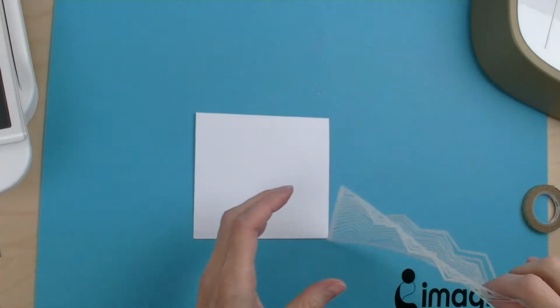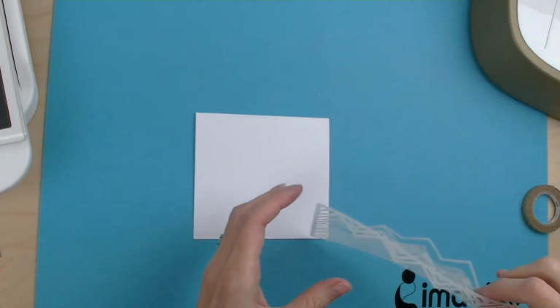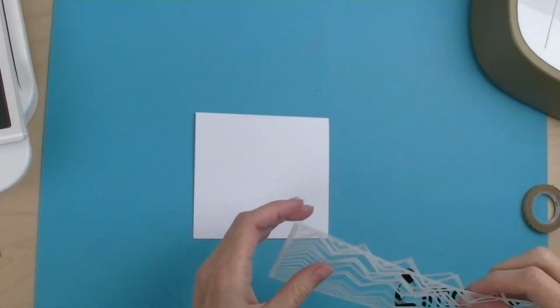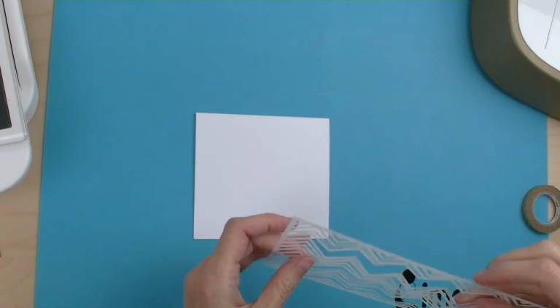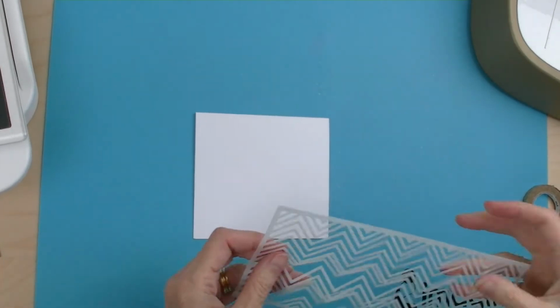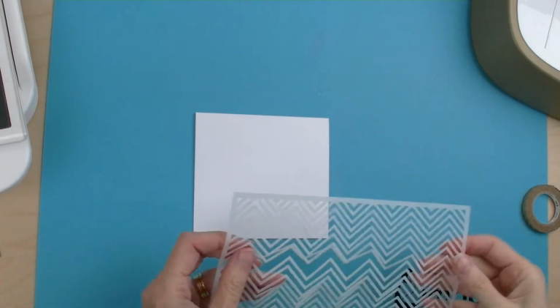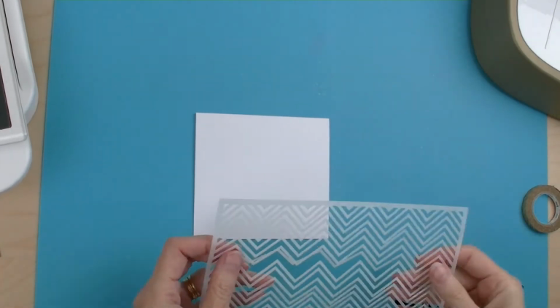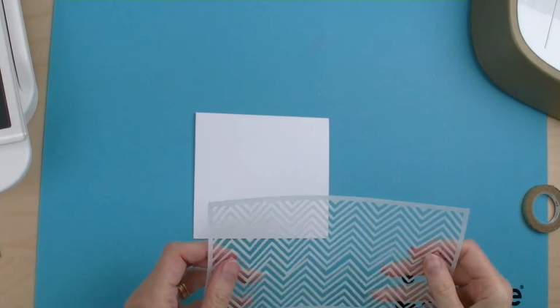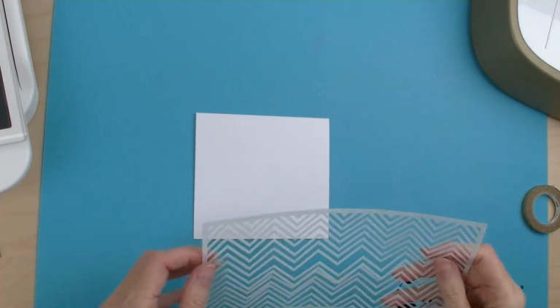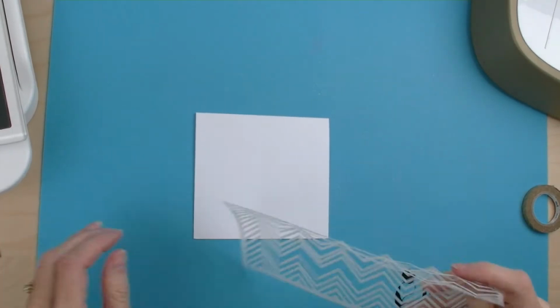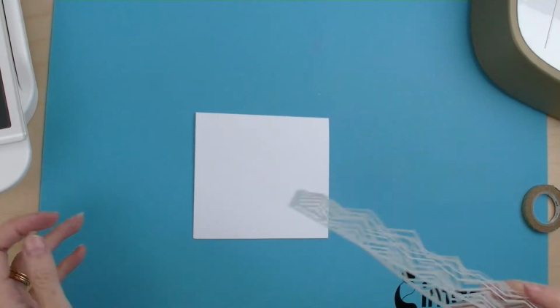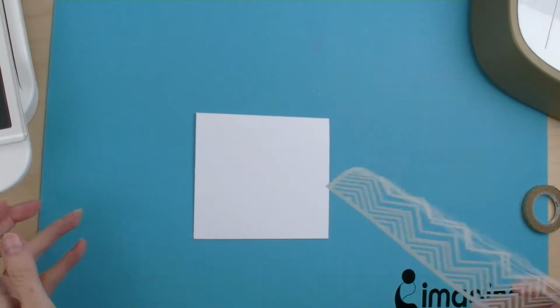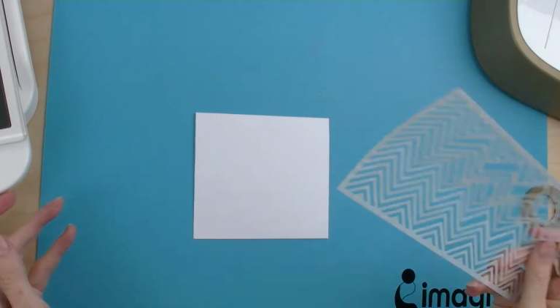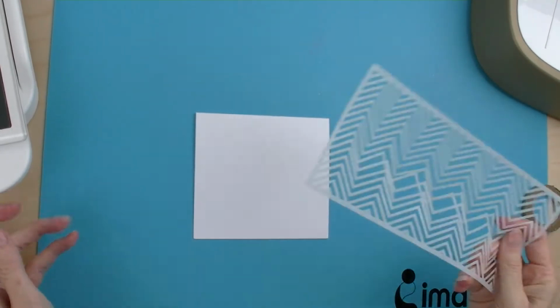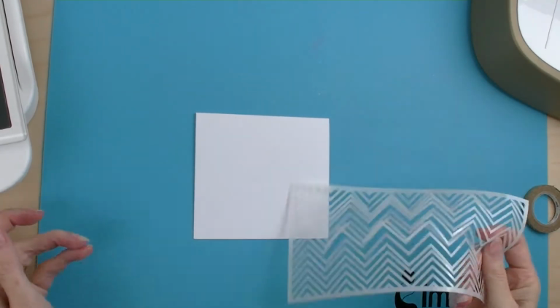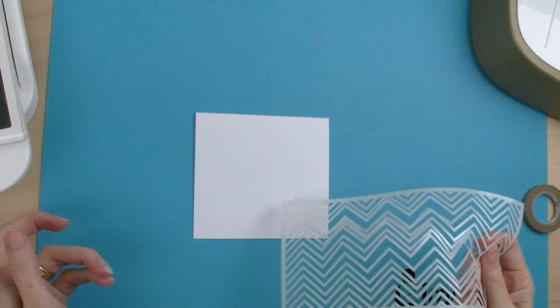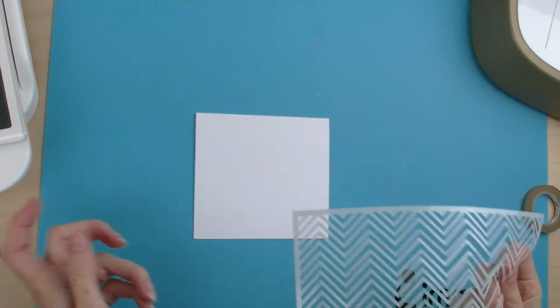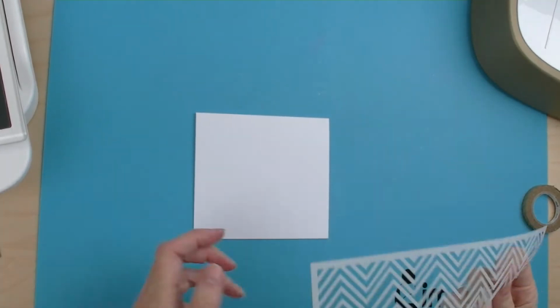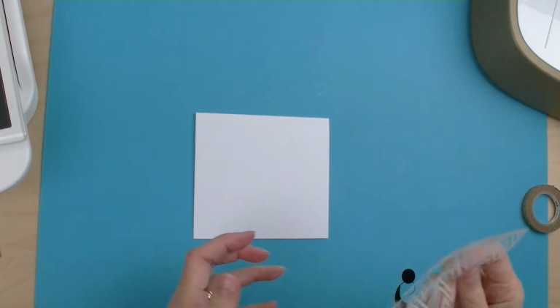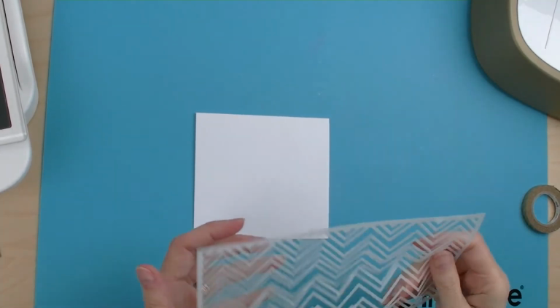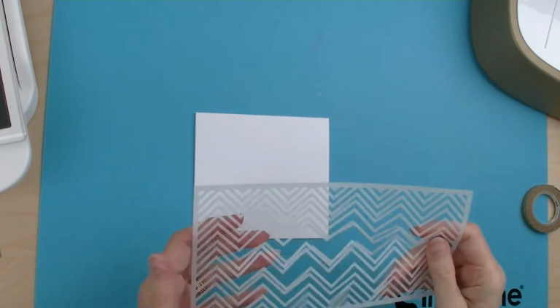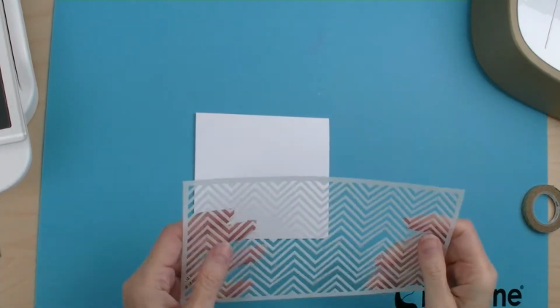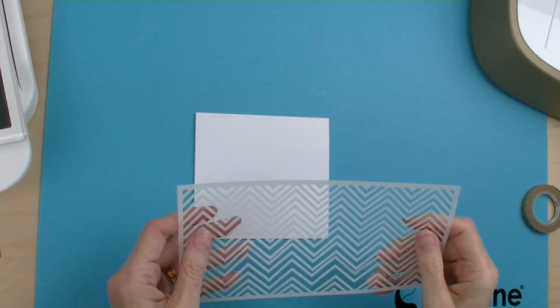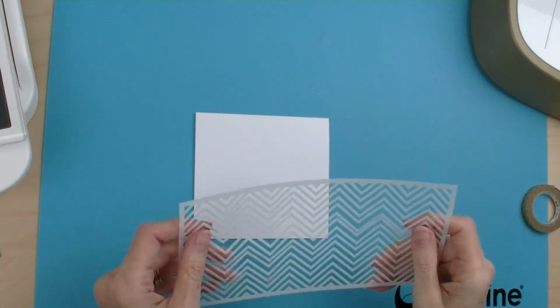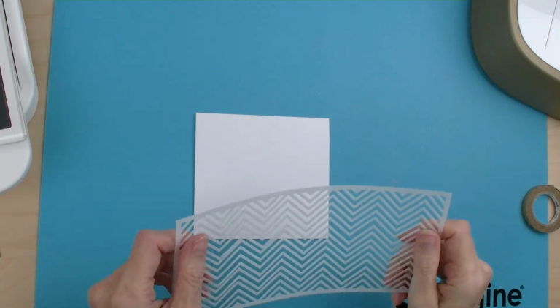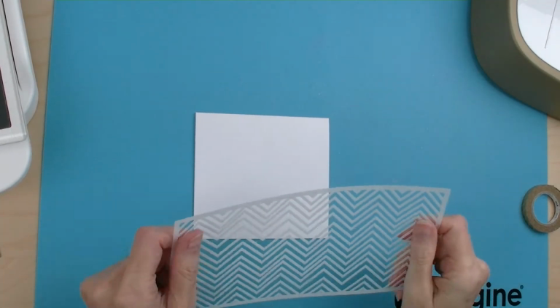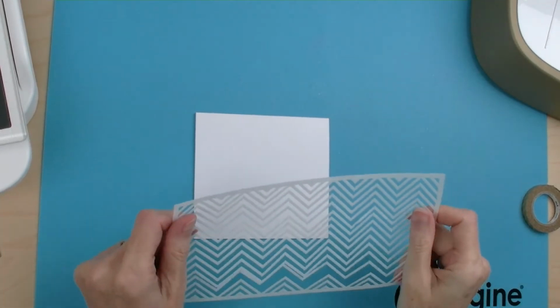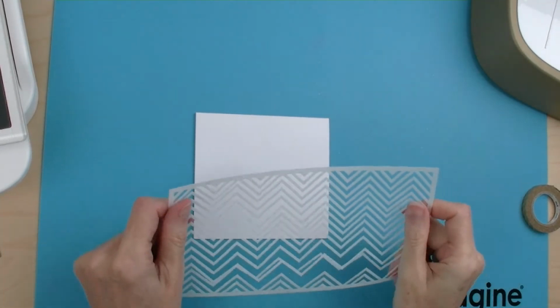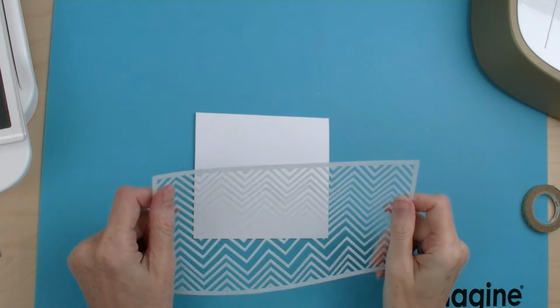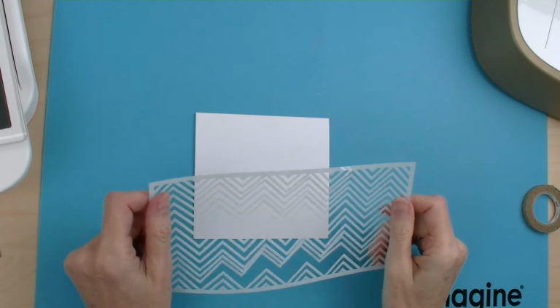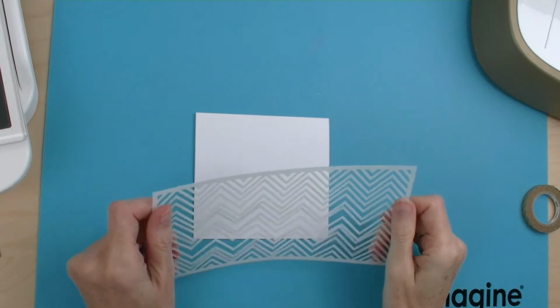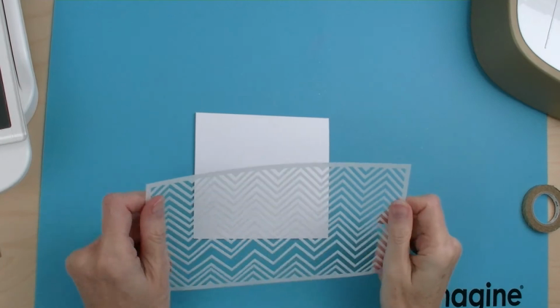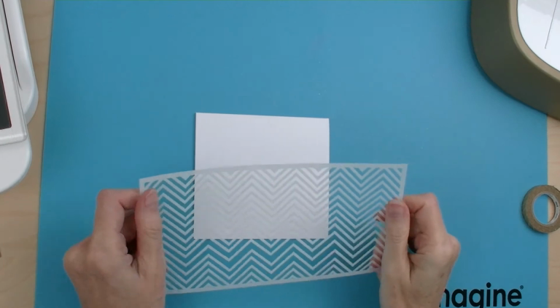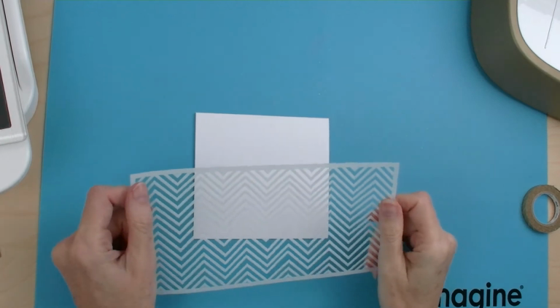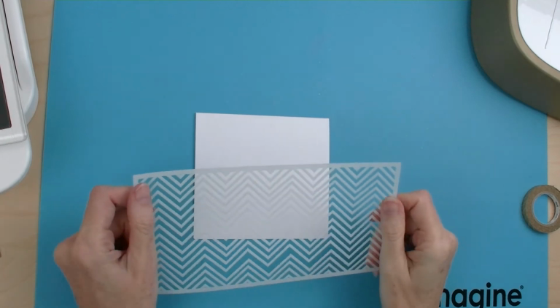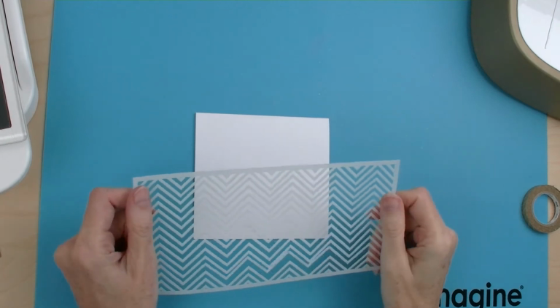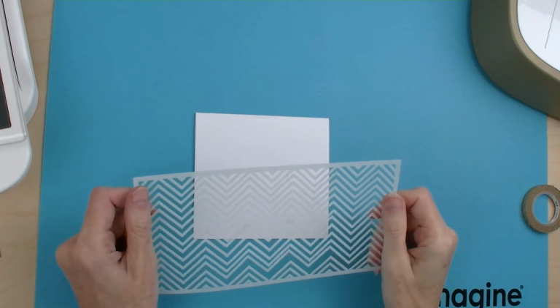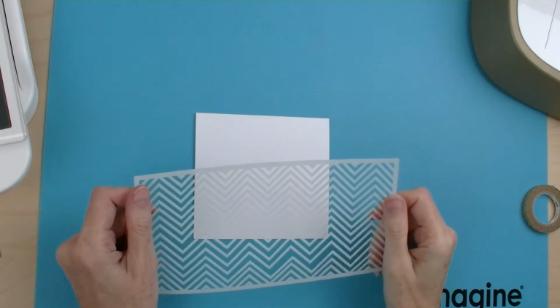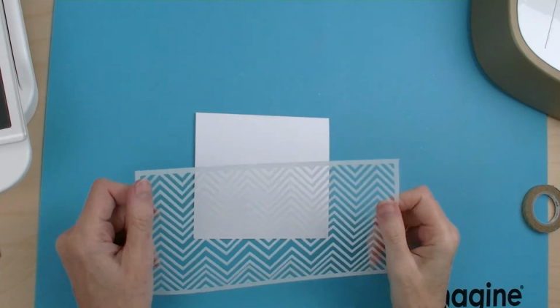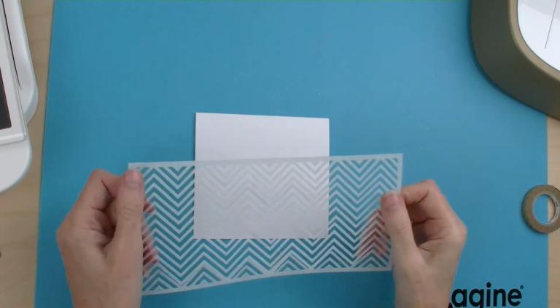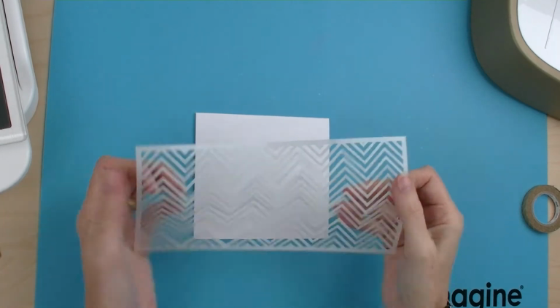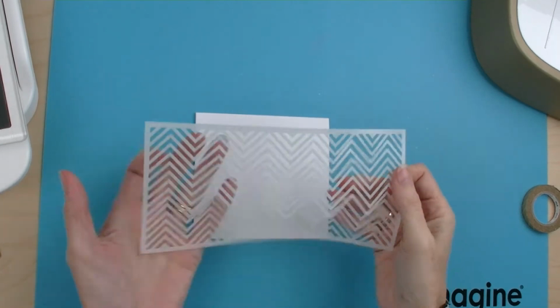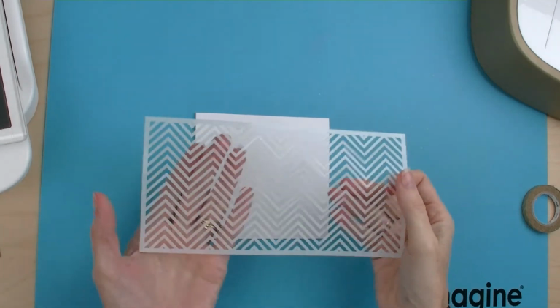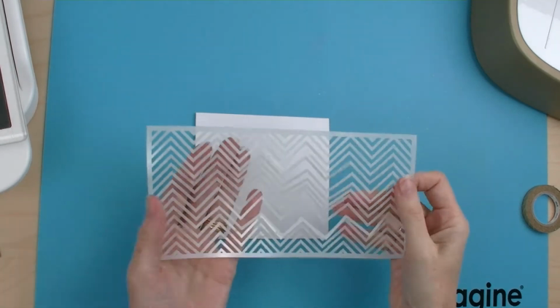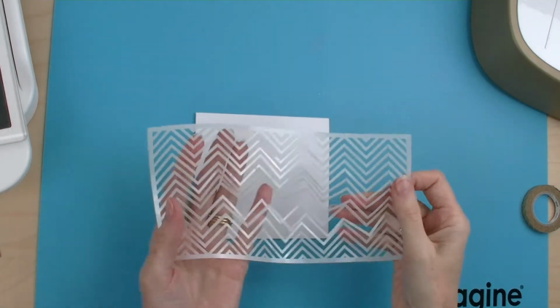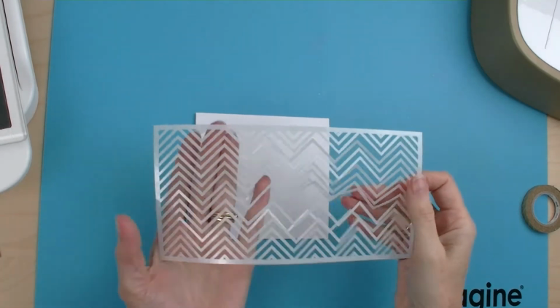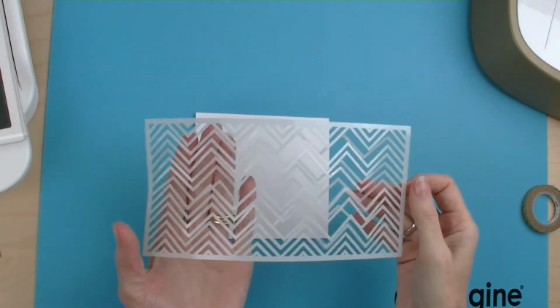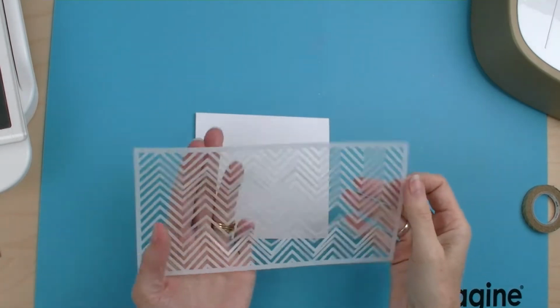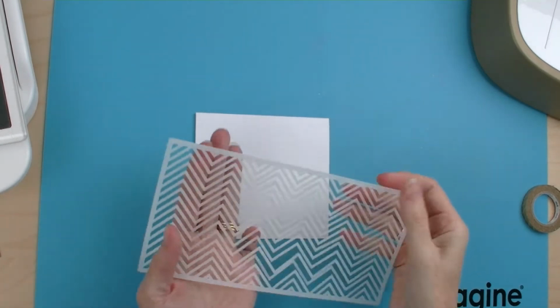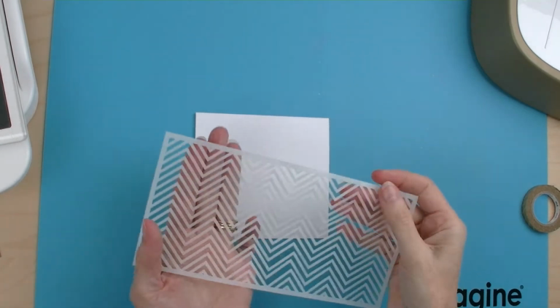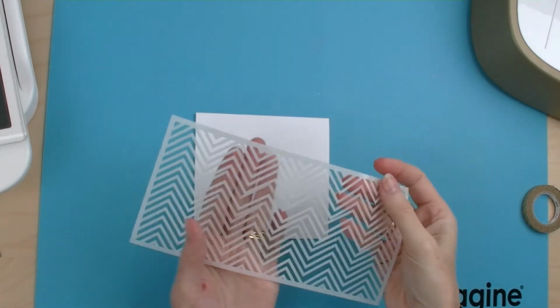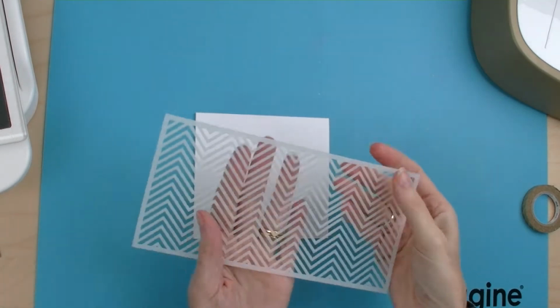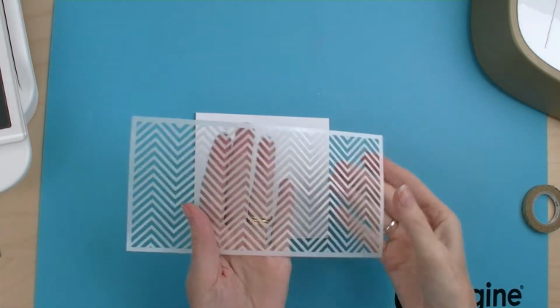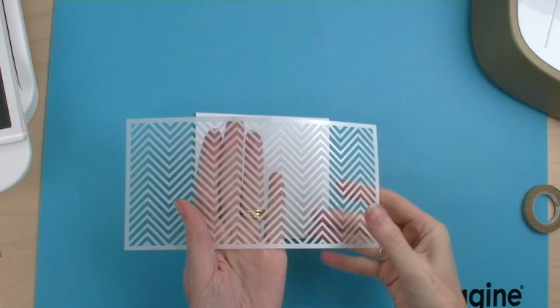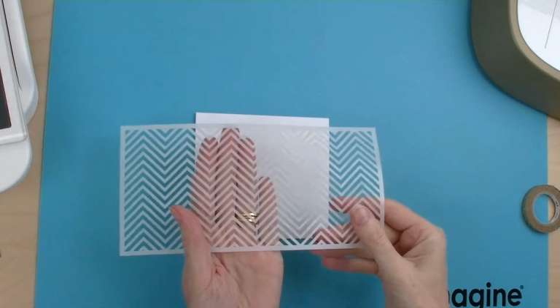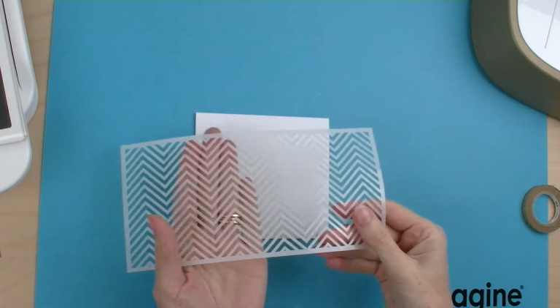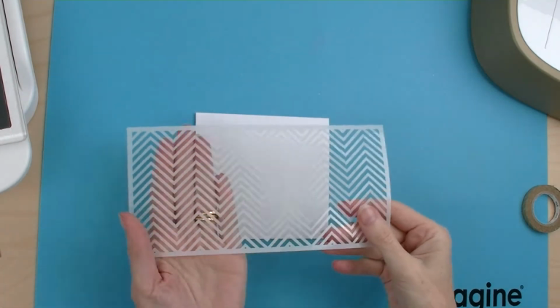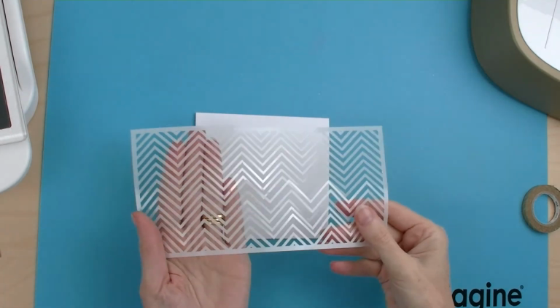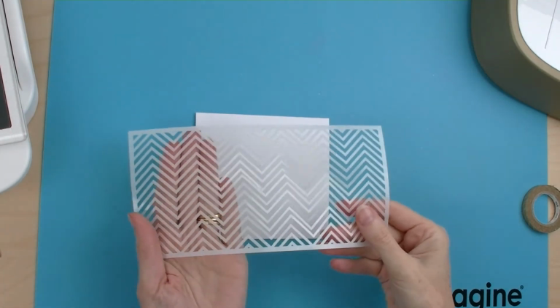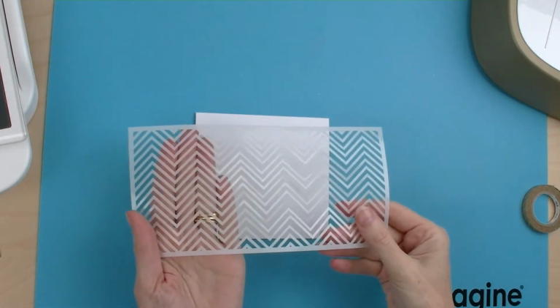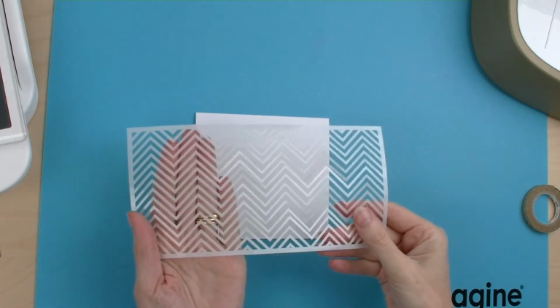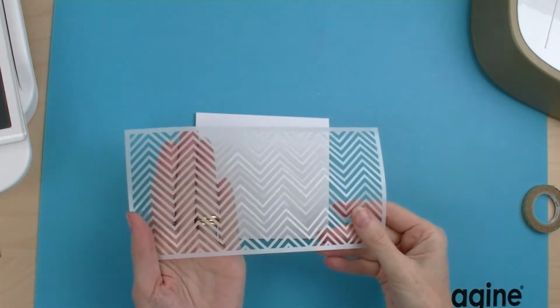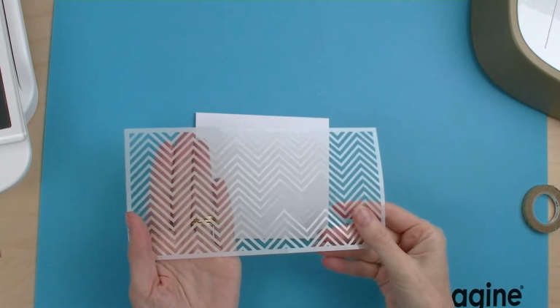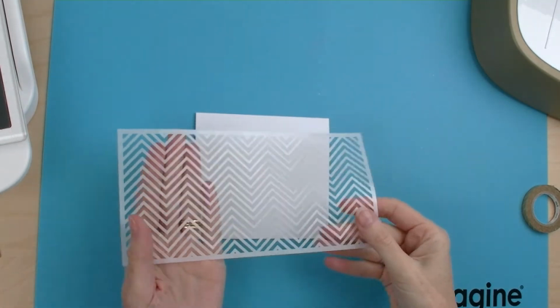So today we're going to try and use the Go Press and Foil machine to see if it will work with a stencil.